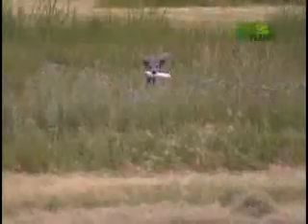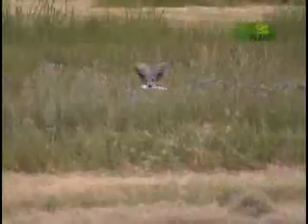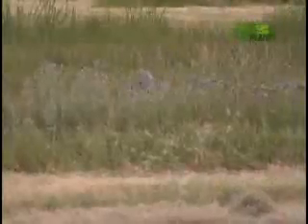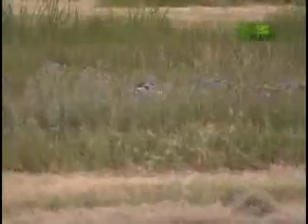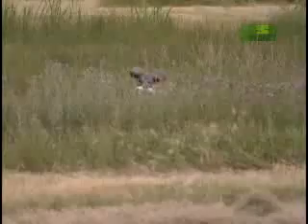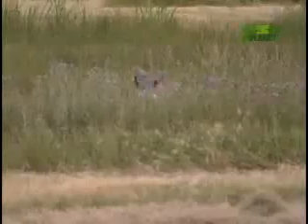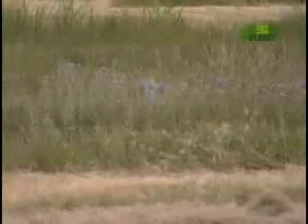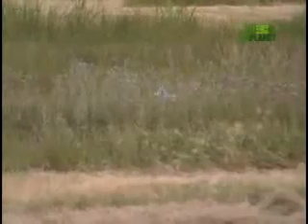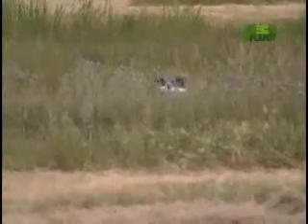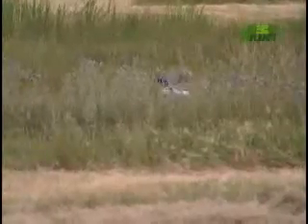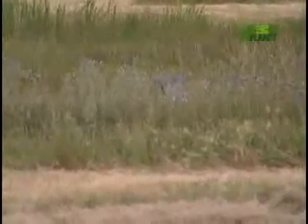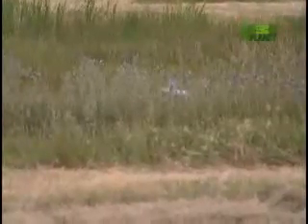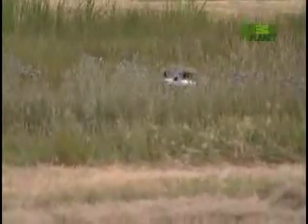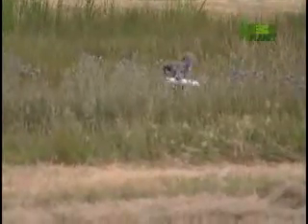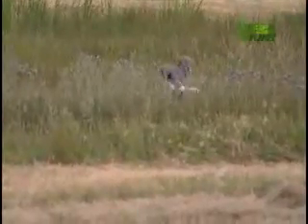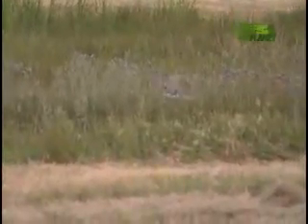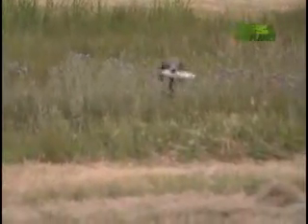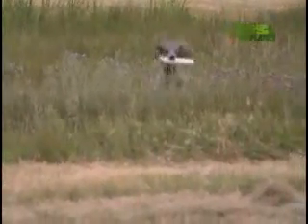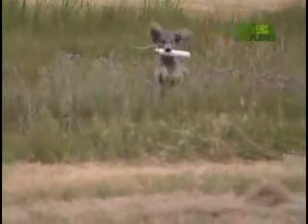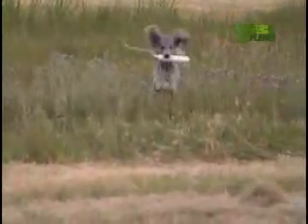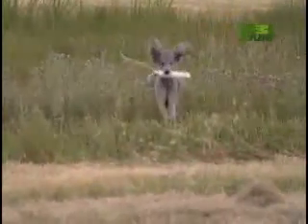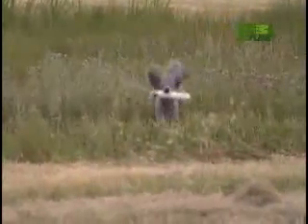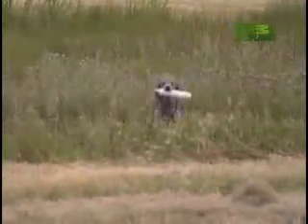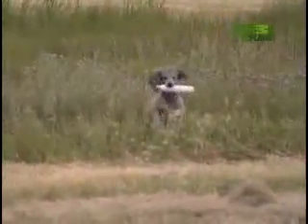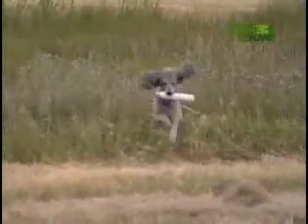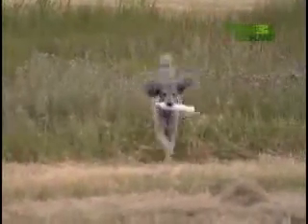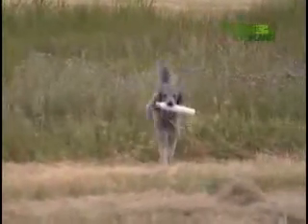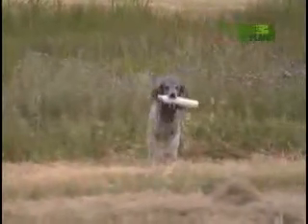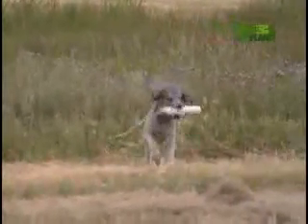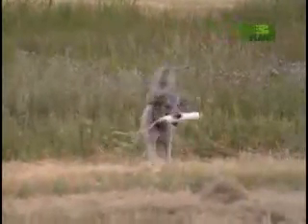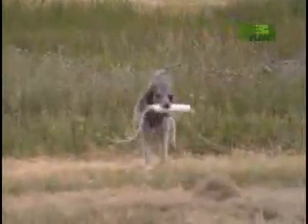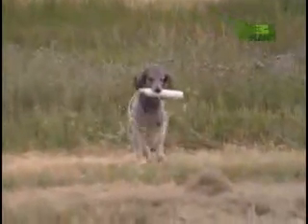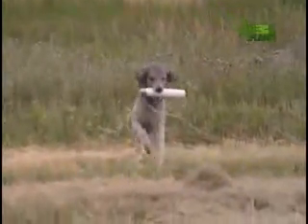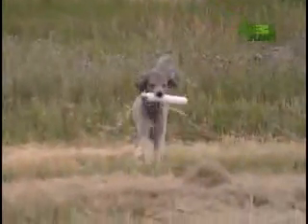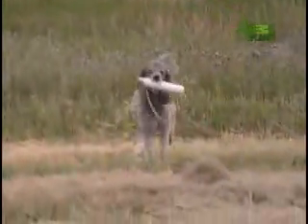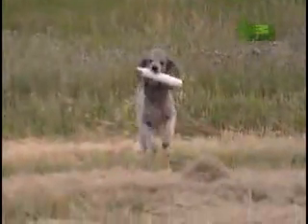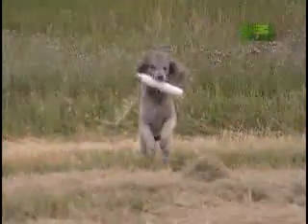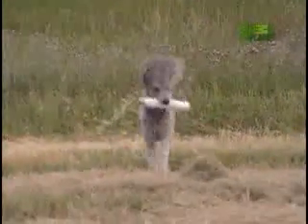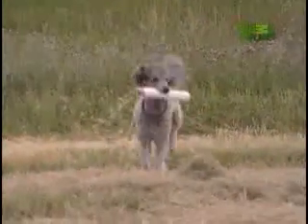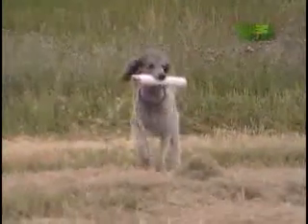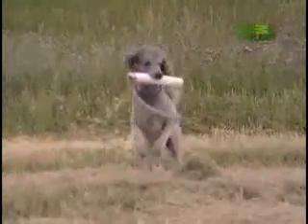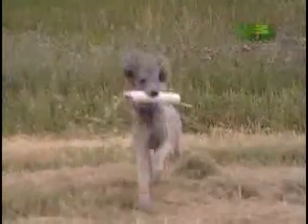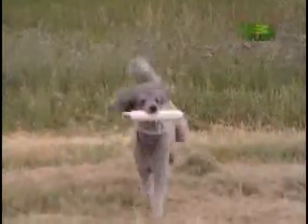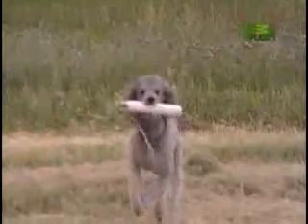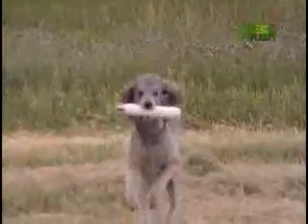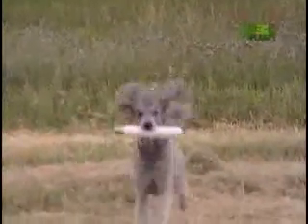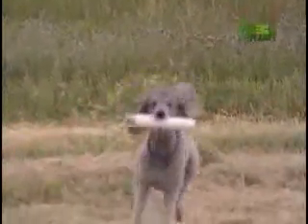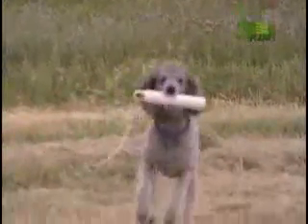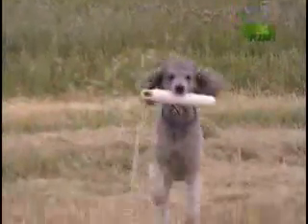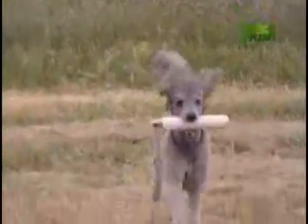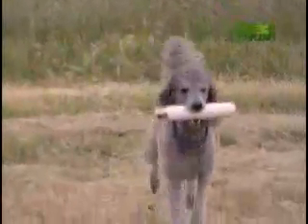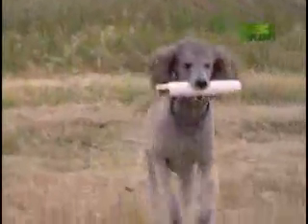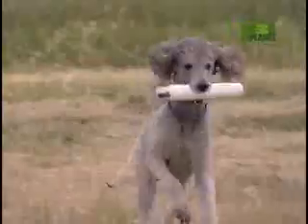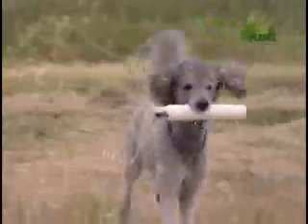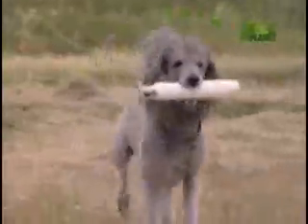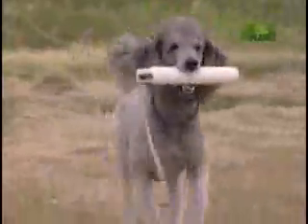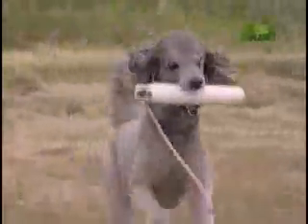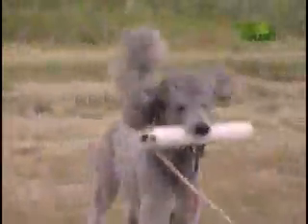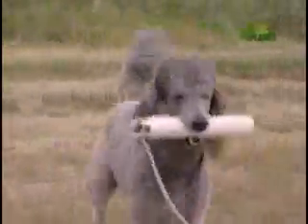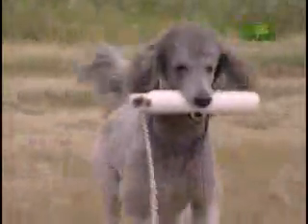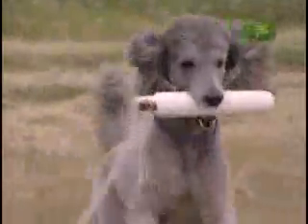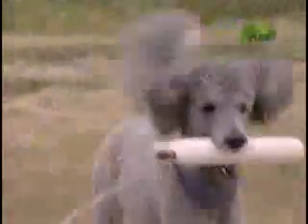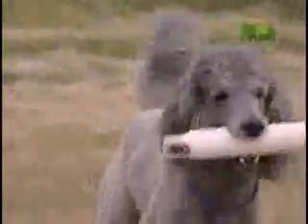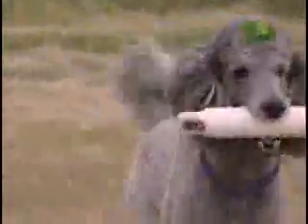Highly intelligent and trainable, and originally bred as a working dog, many people still think of the Poodle as a pampered pet or a prissy show dog.